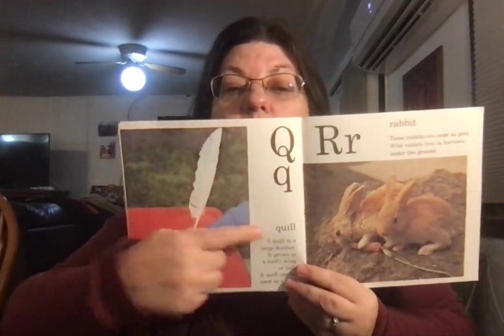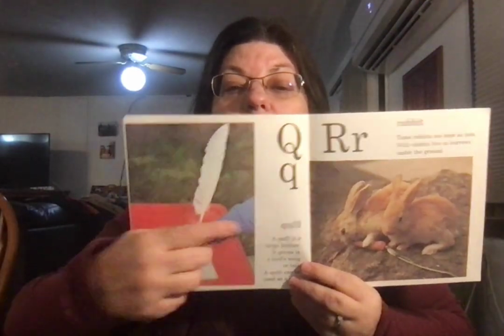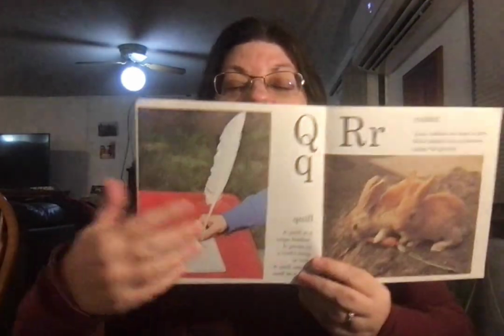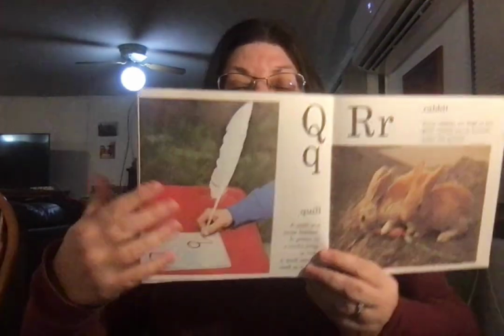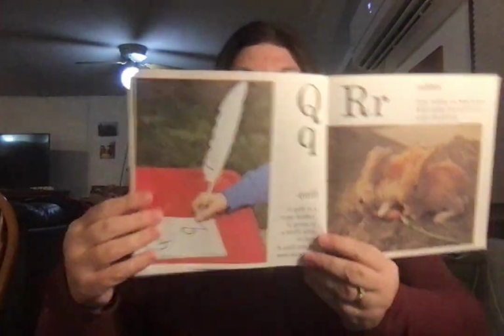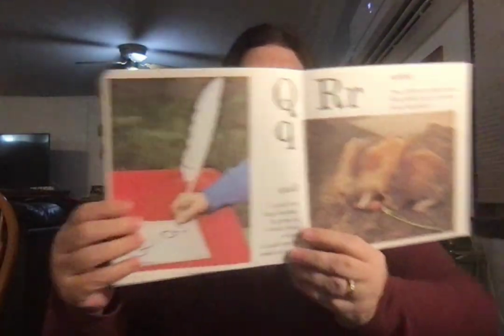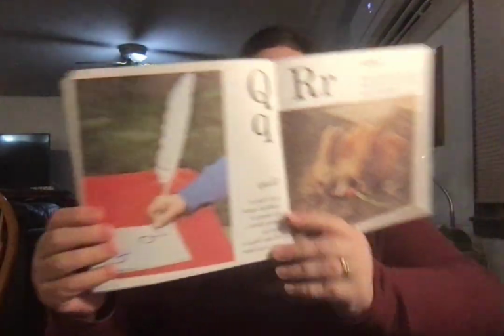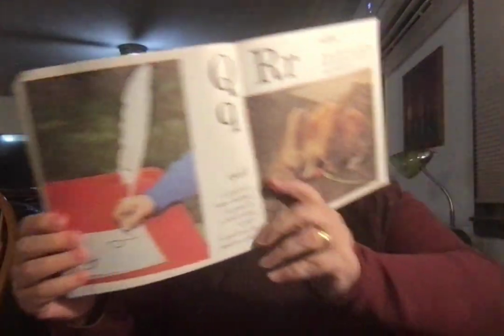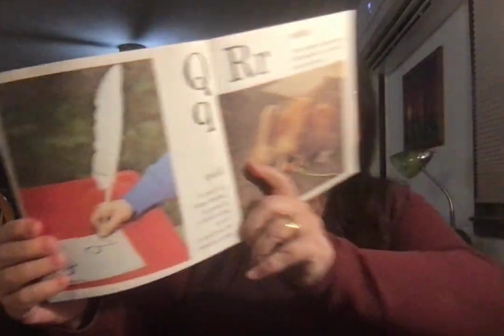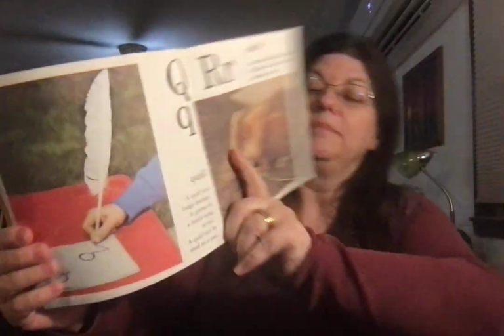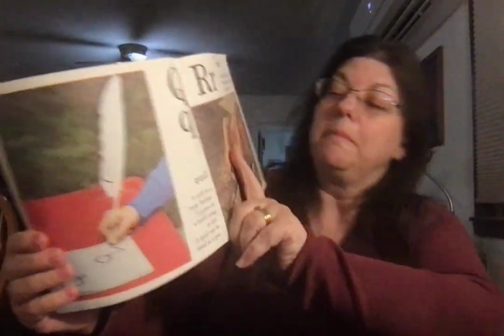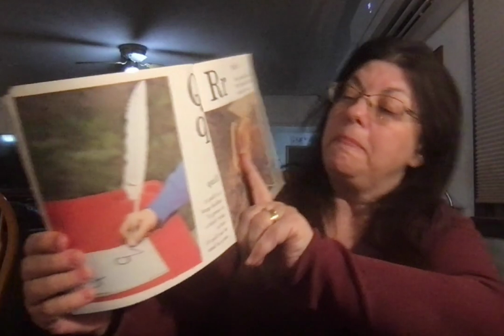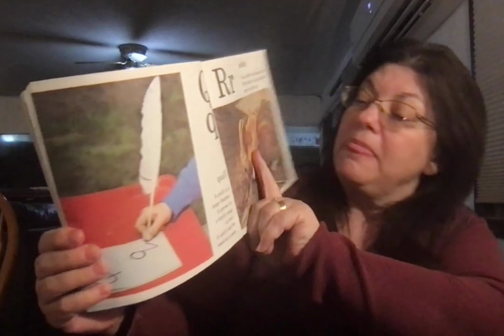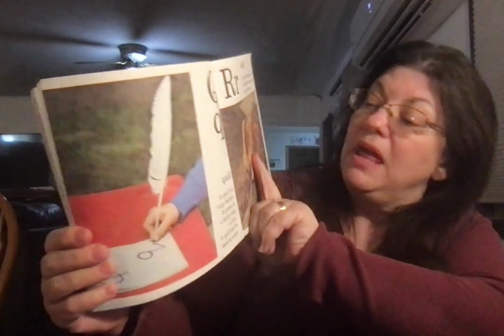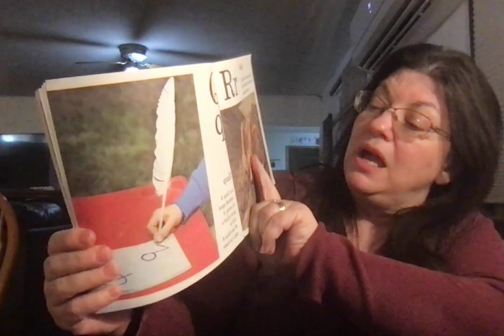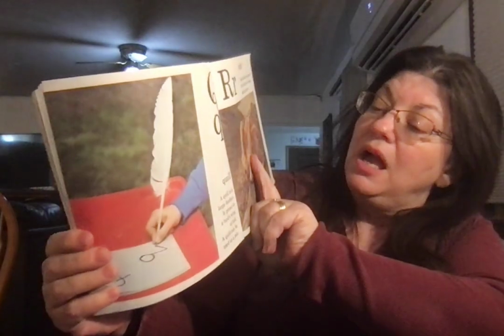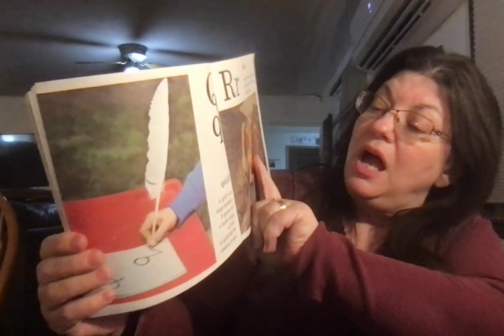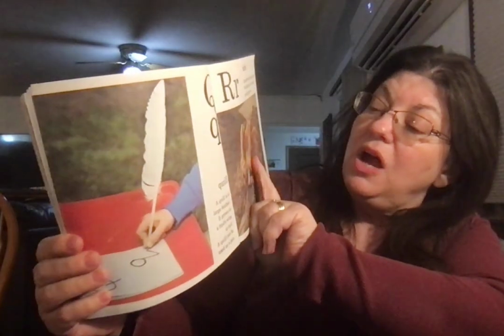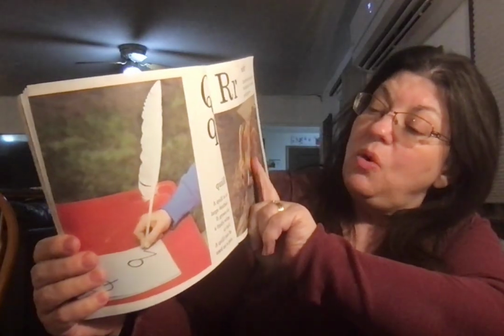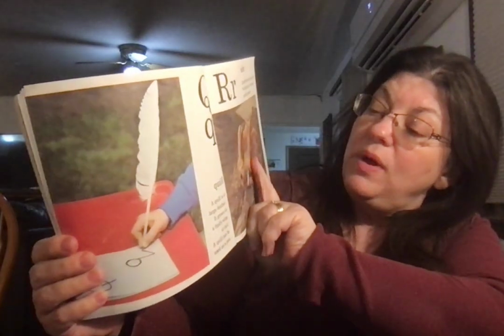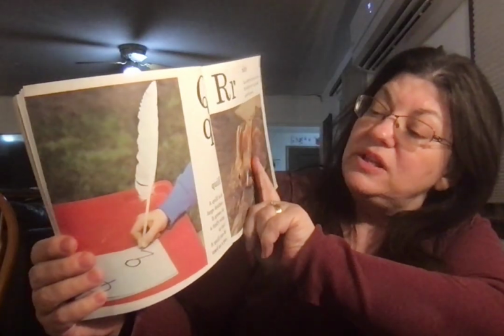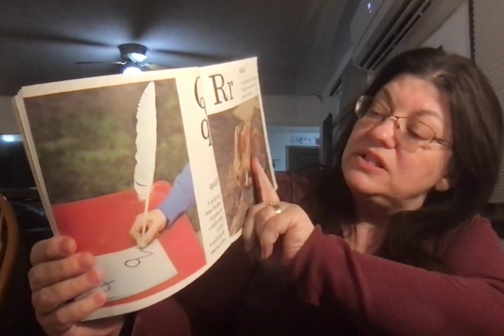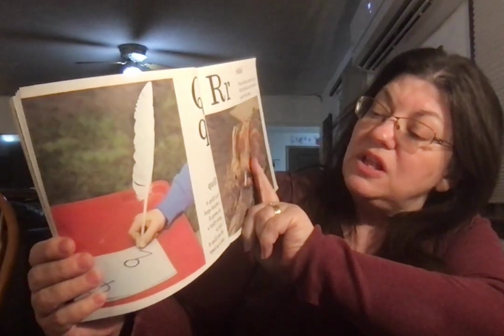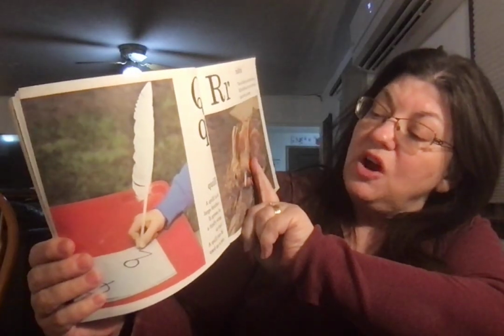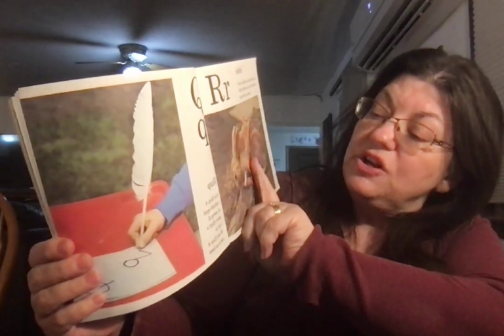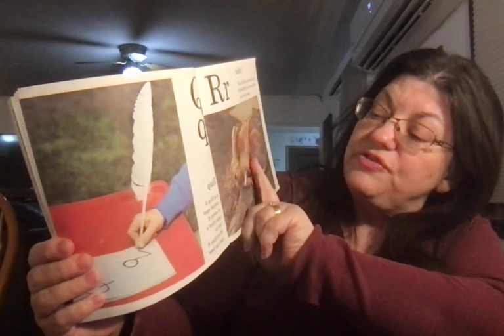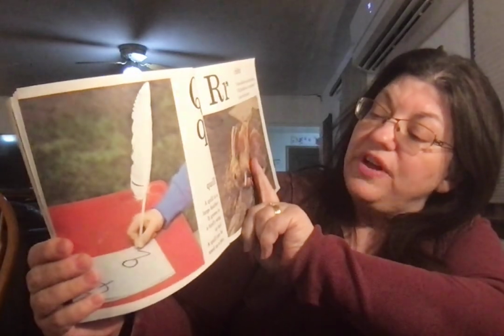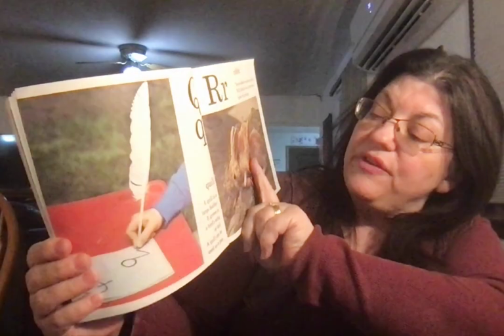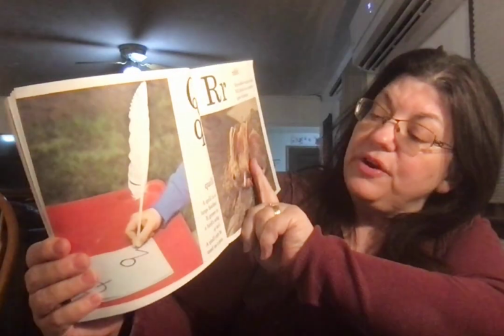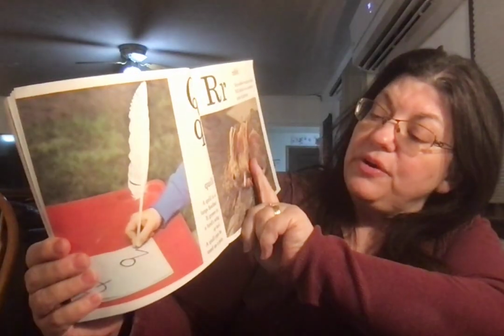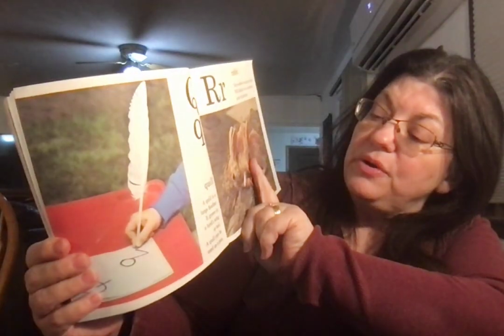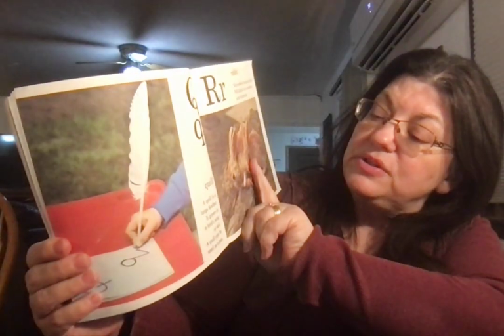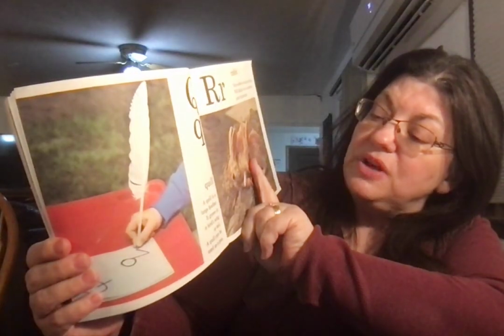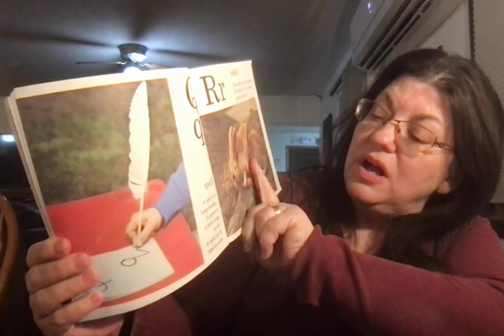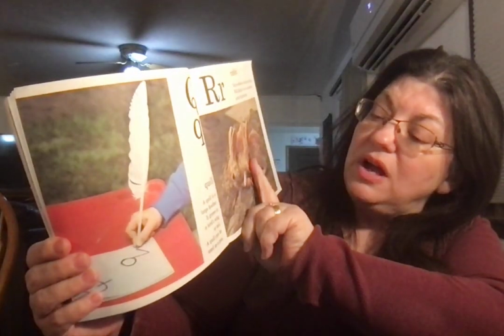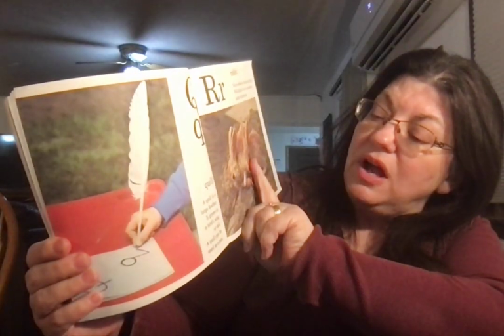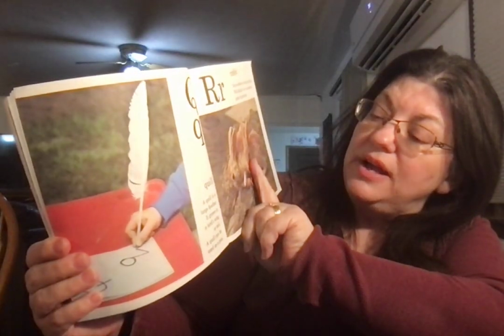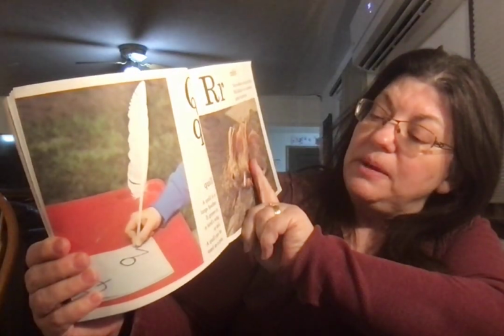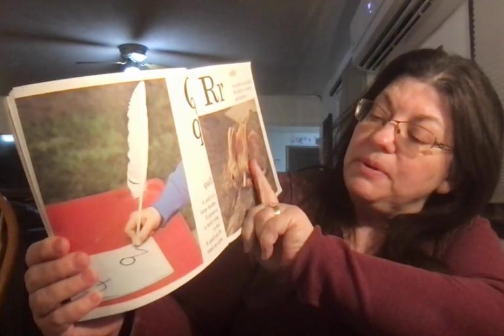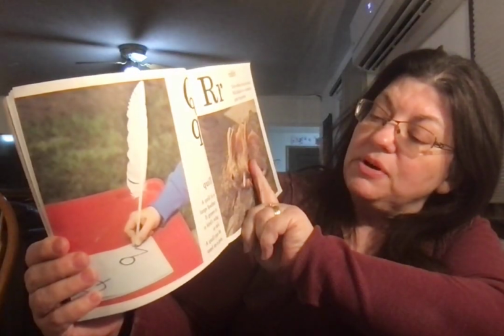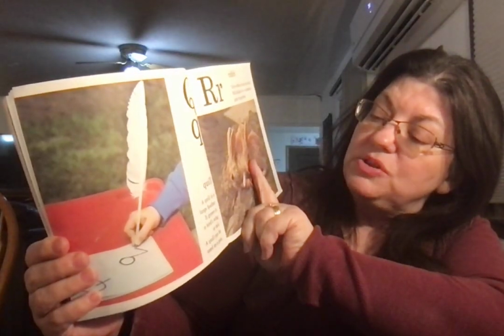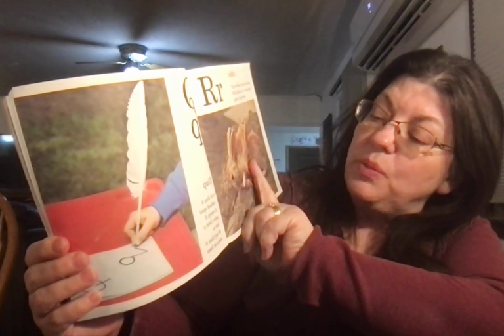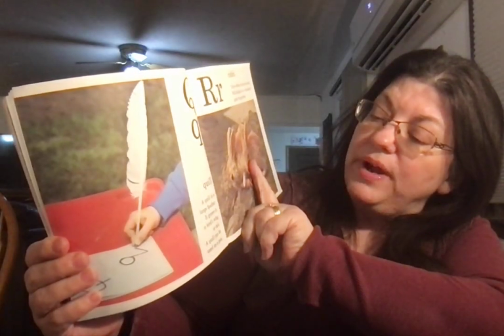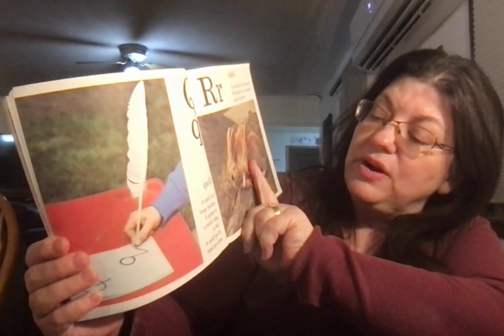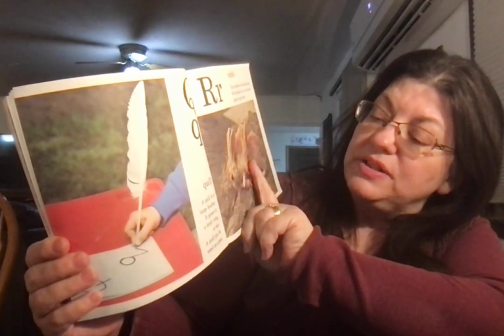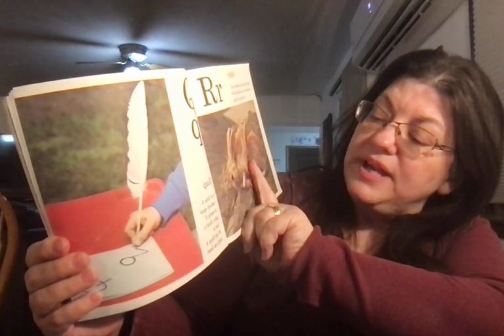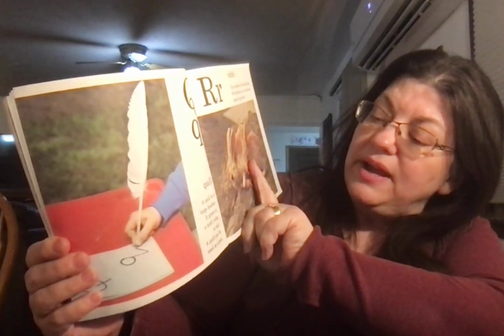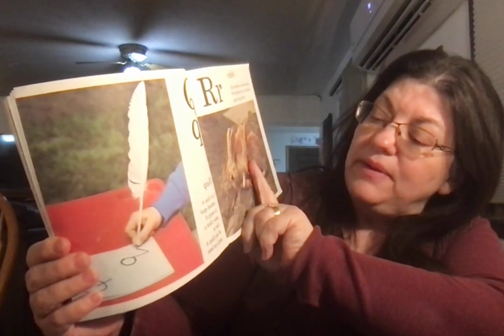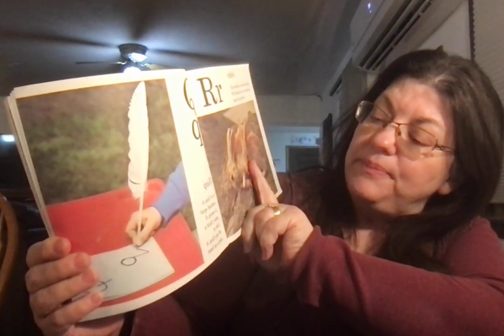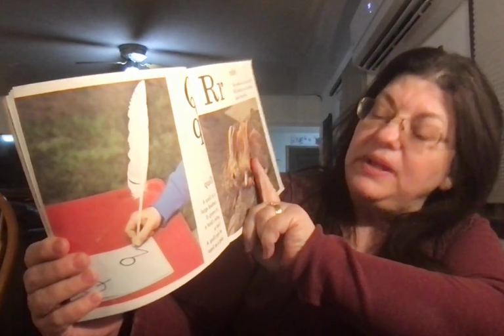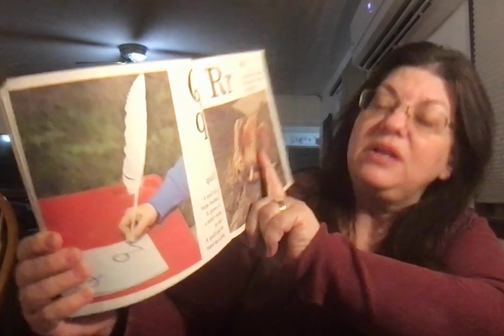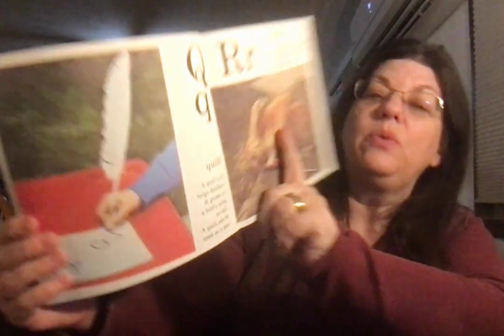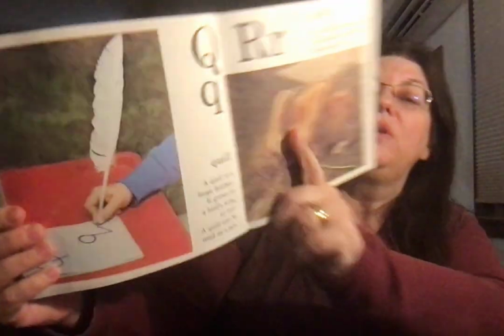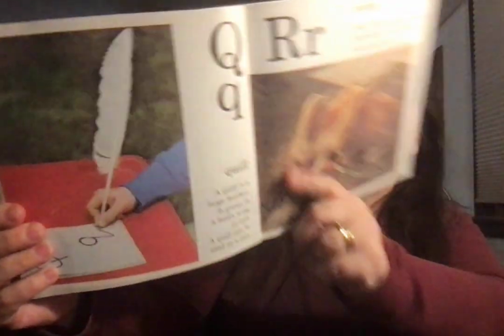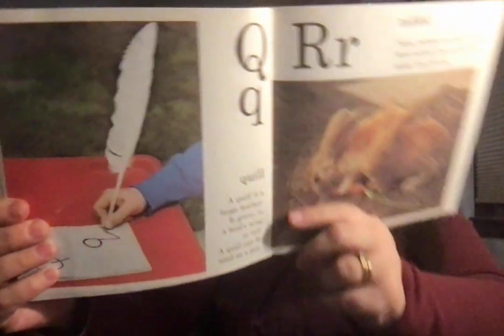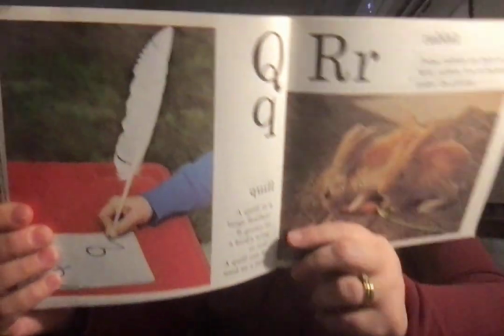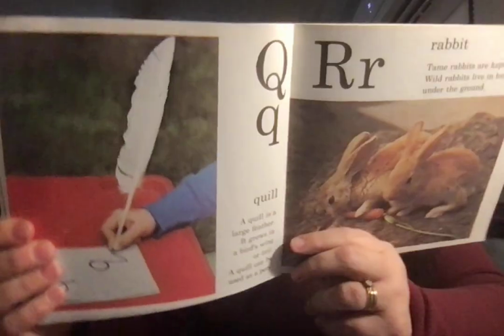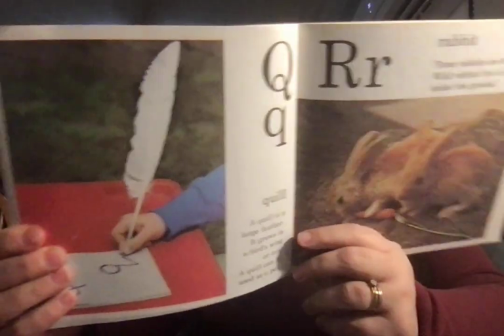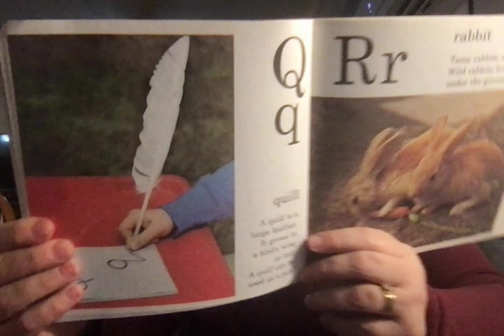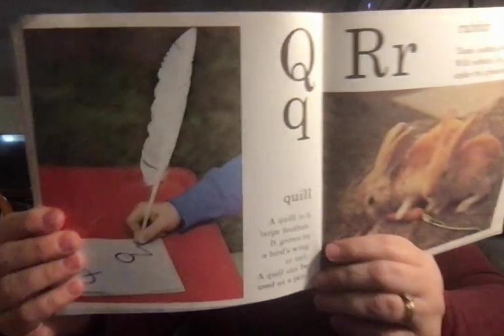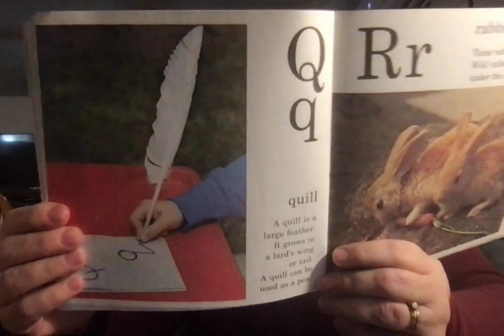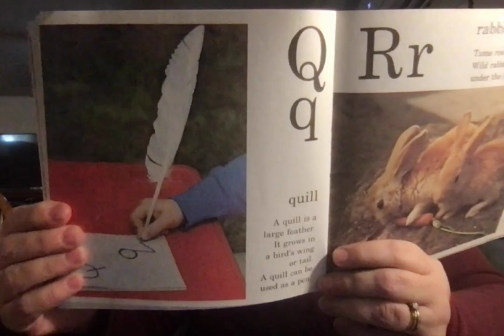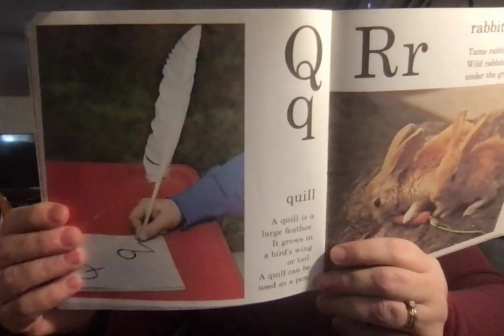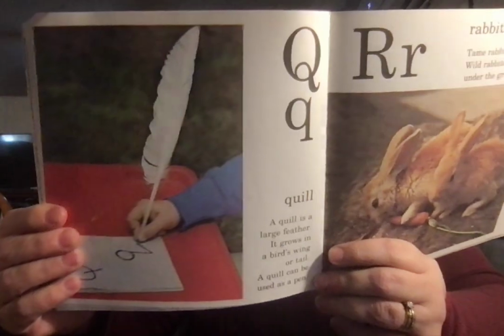Quill. A quill is a large feather. It grows in a bird's wing or tail. And a quill can be used as a pen.